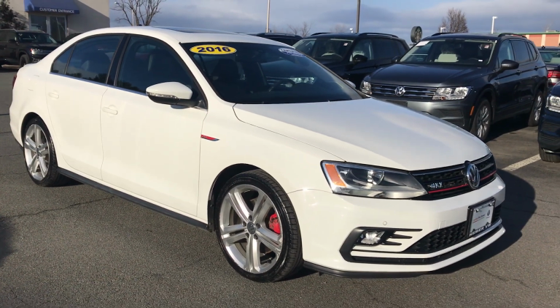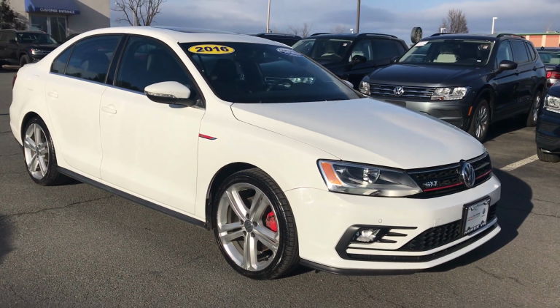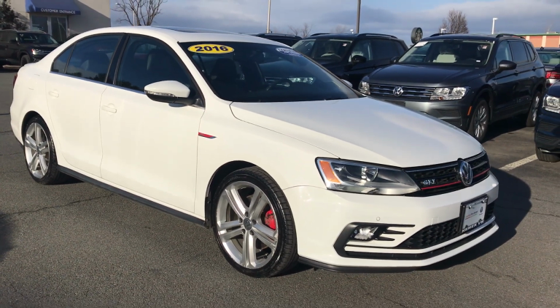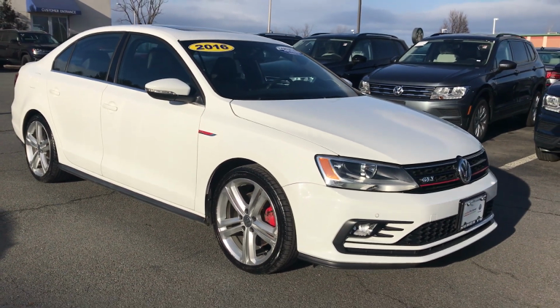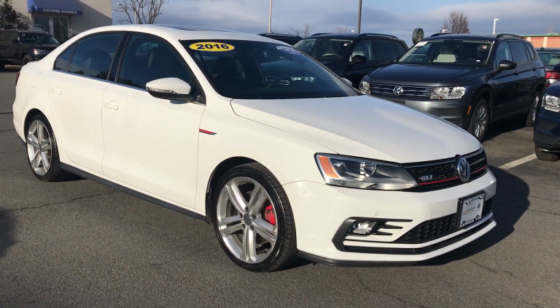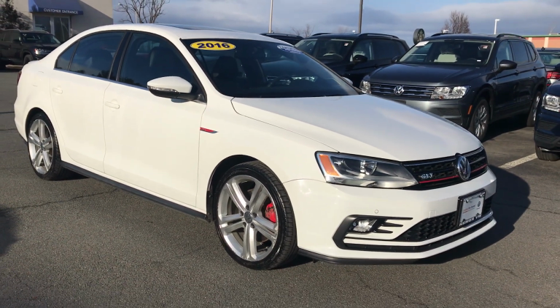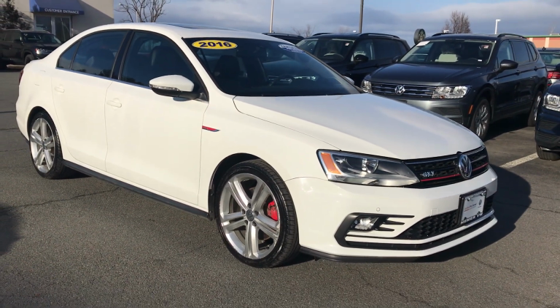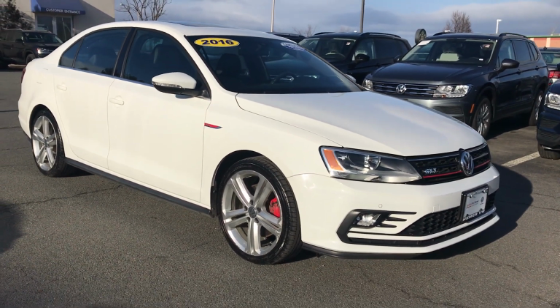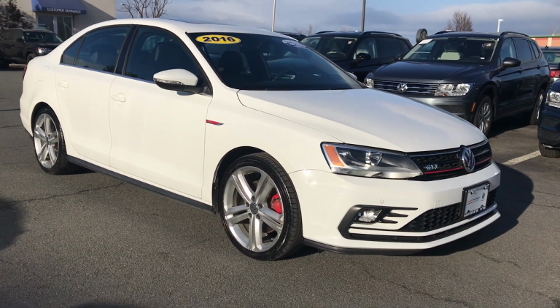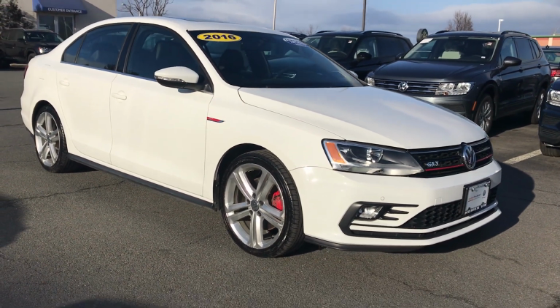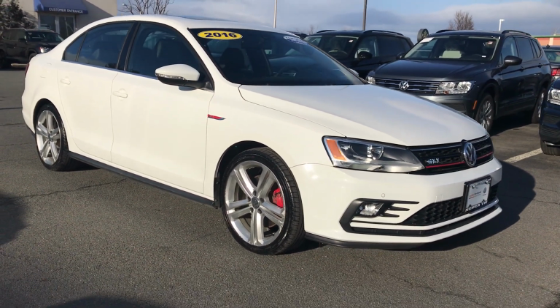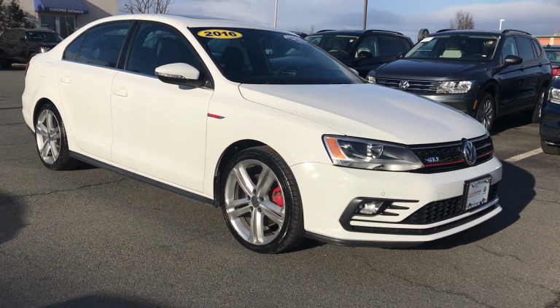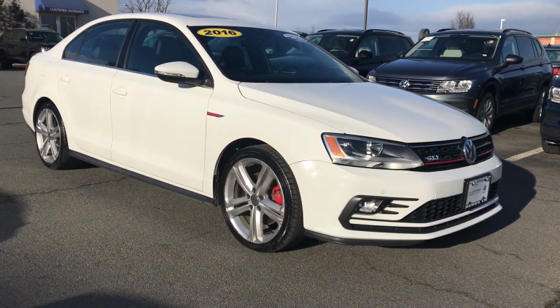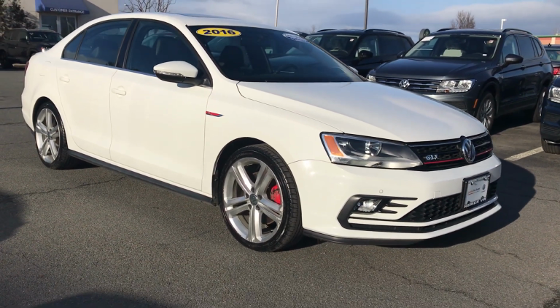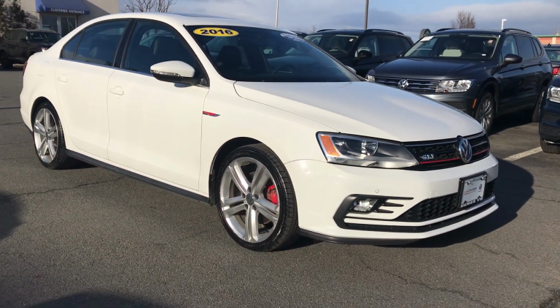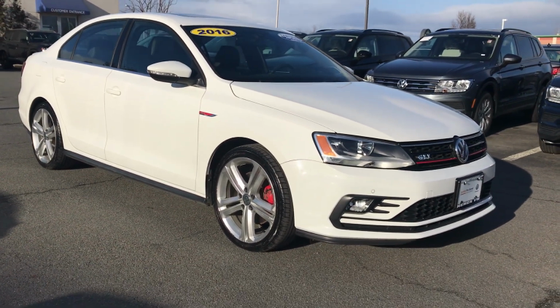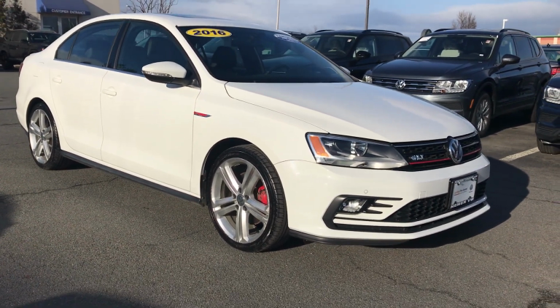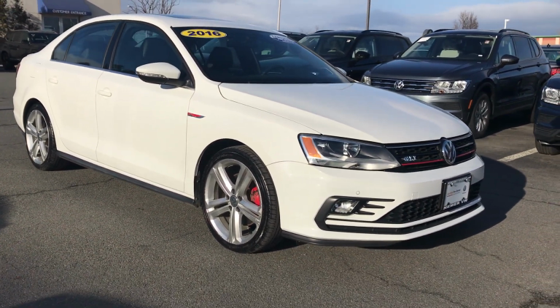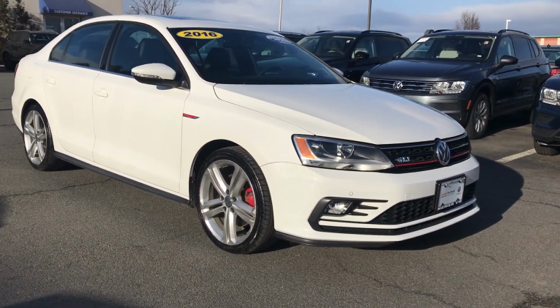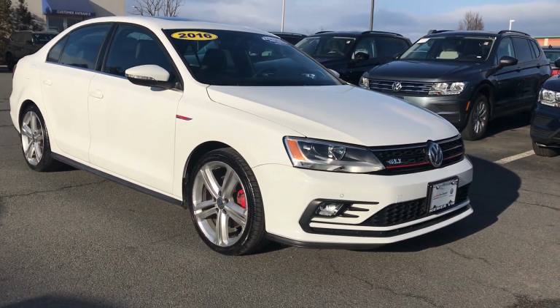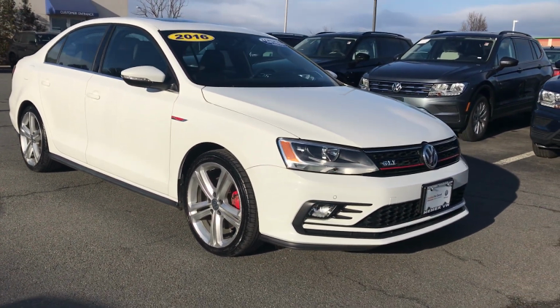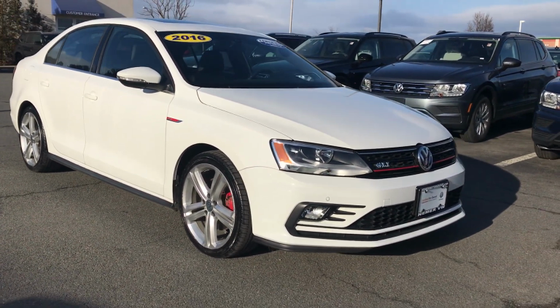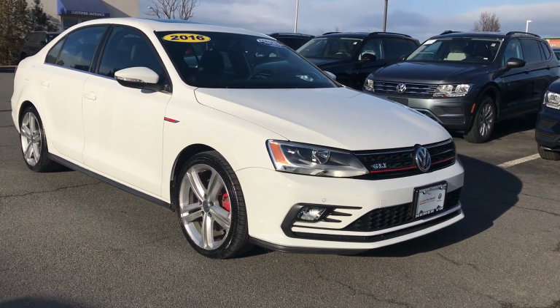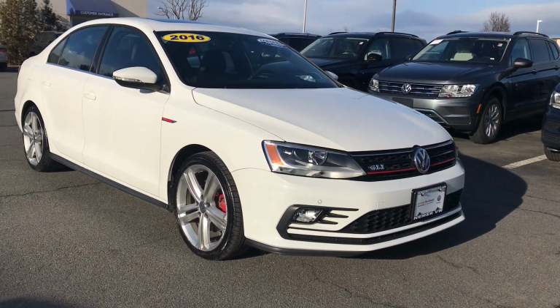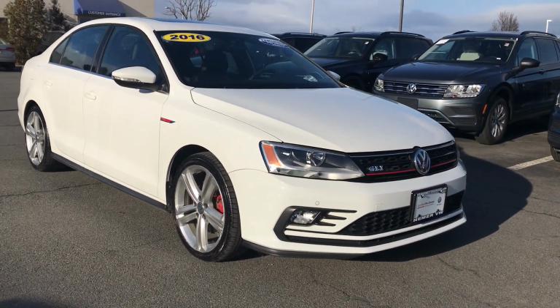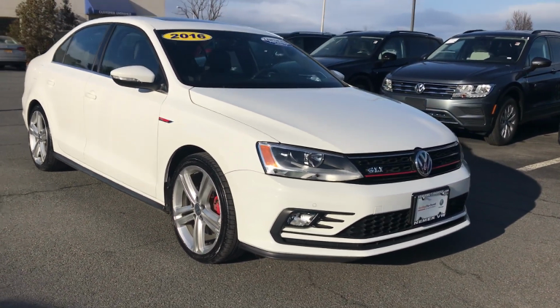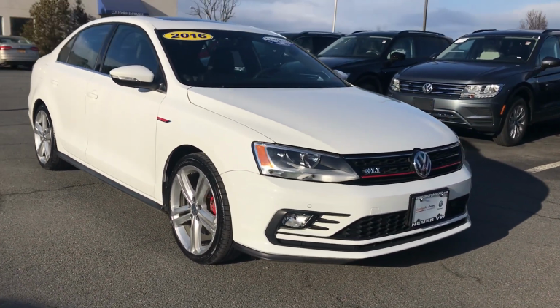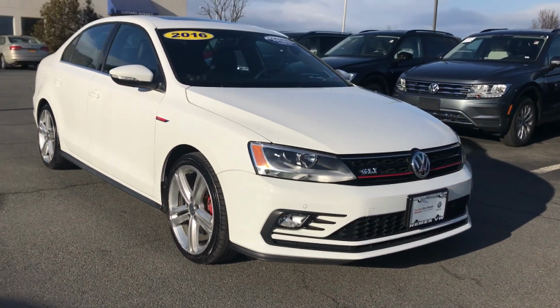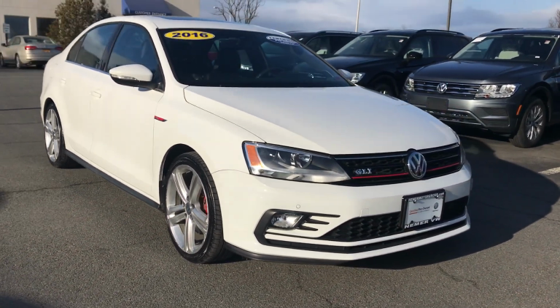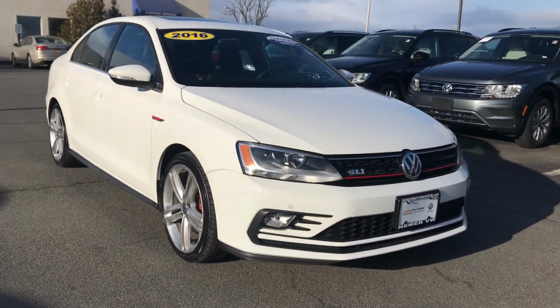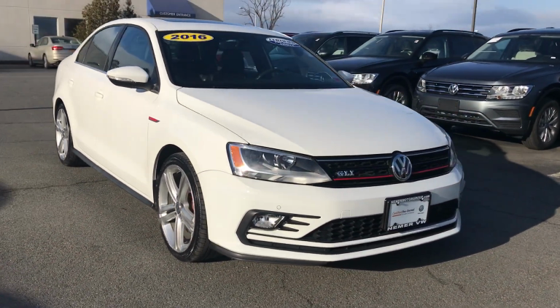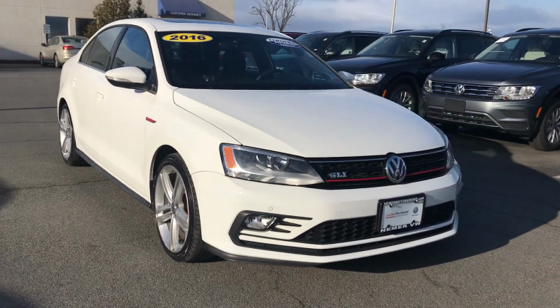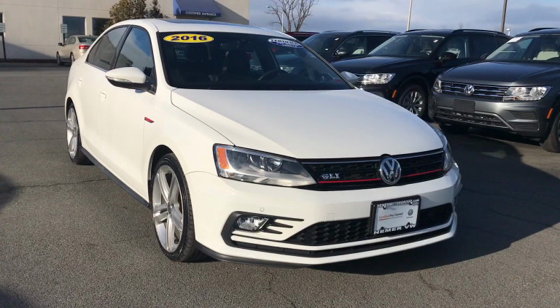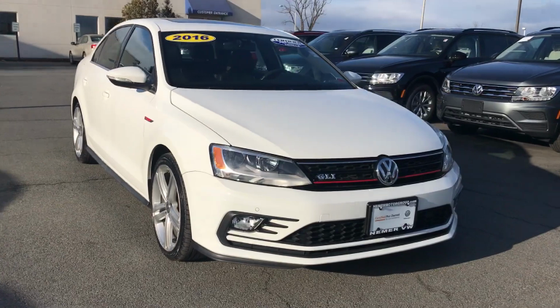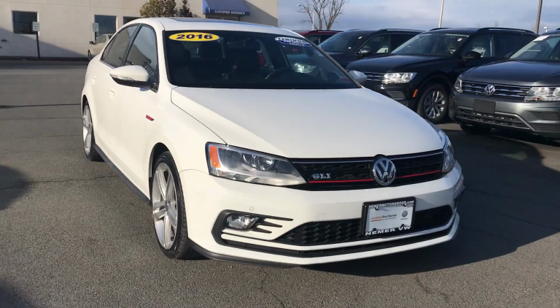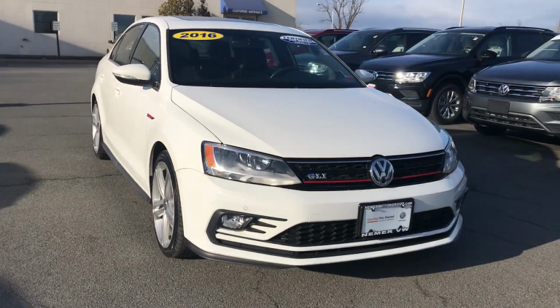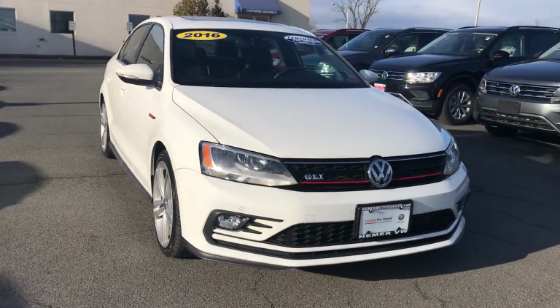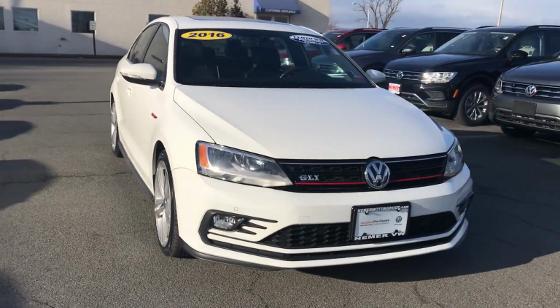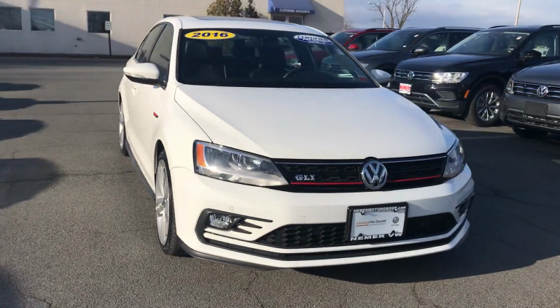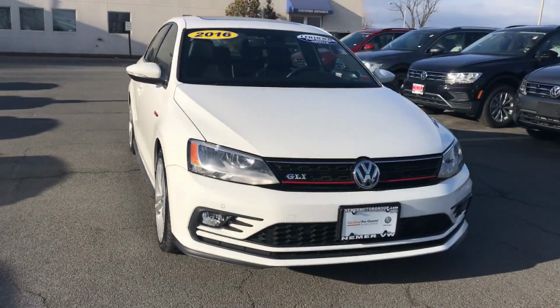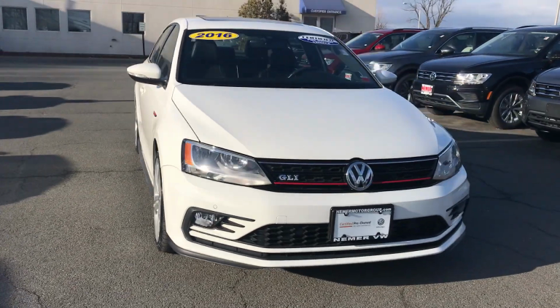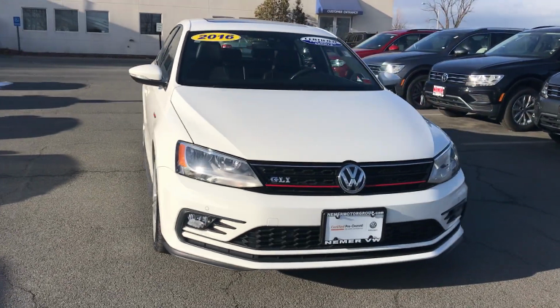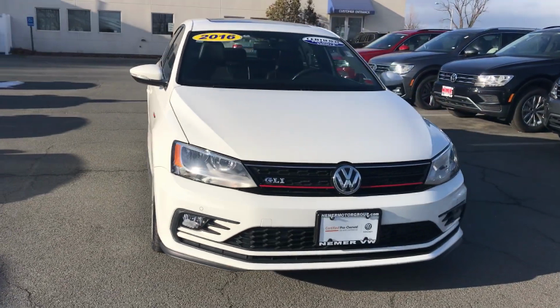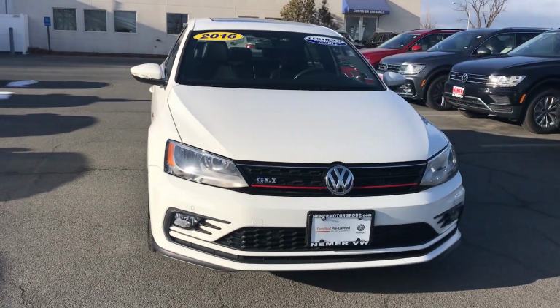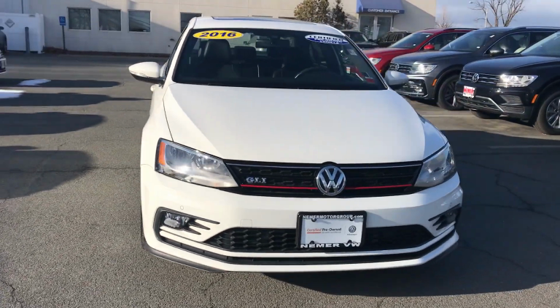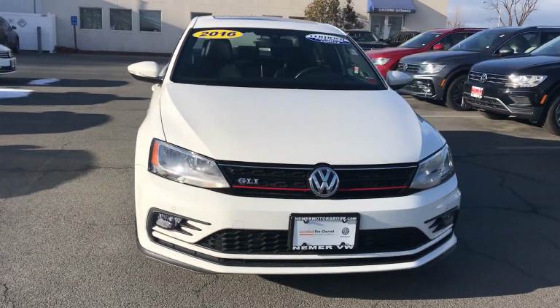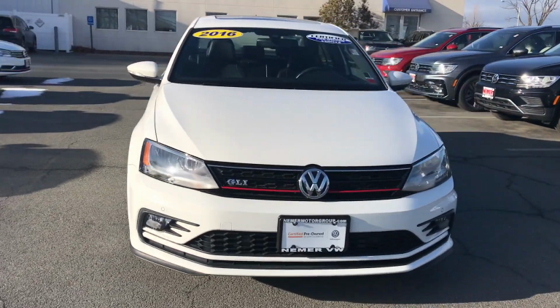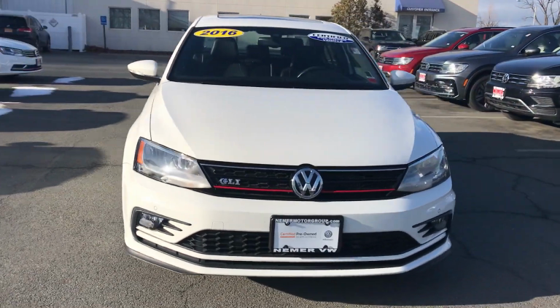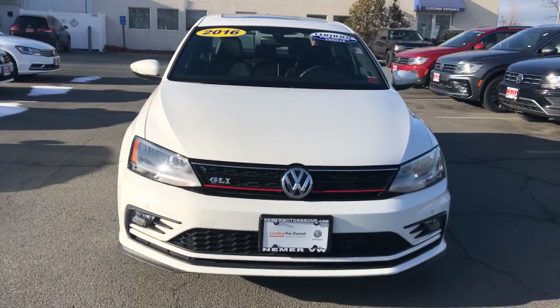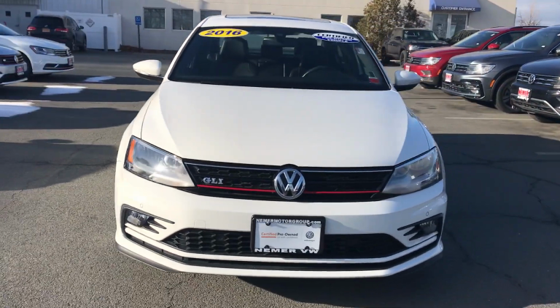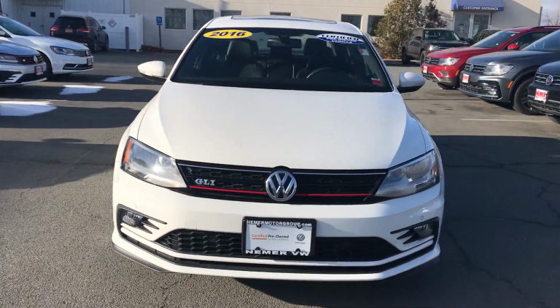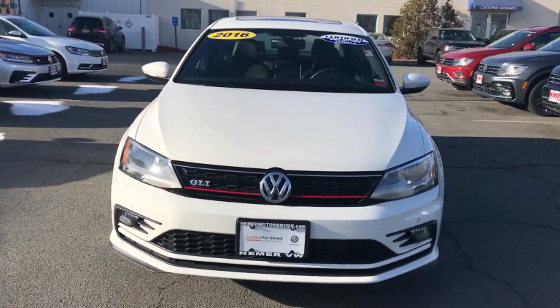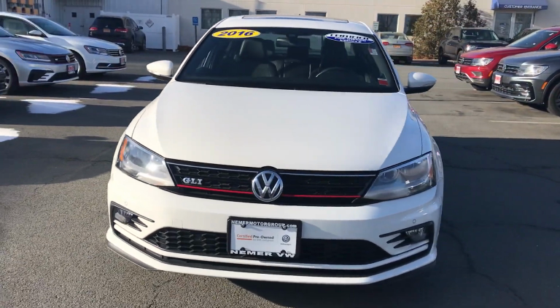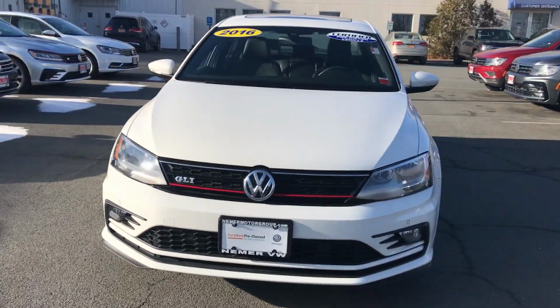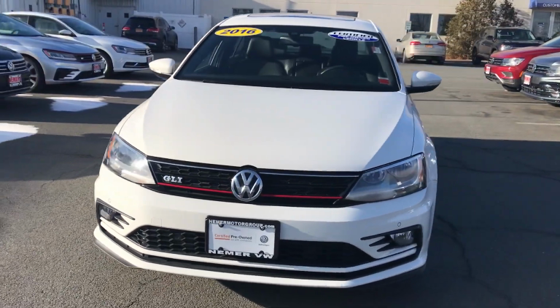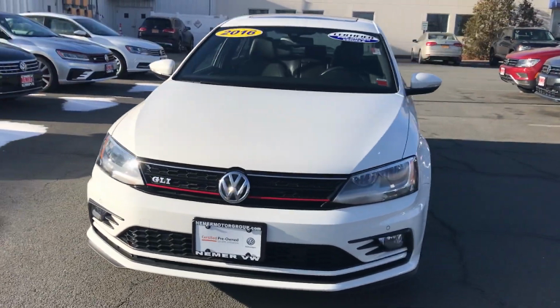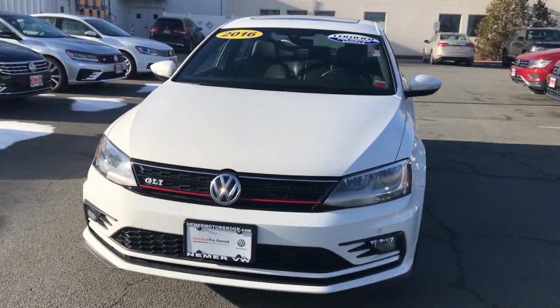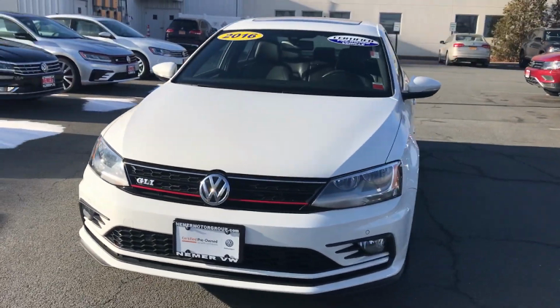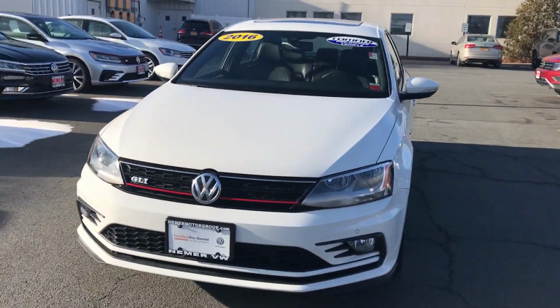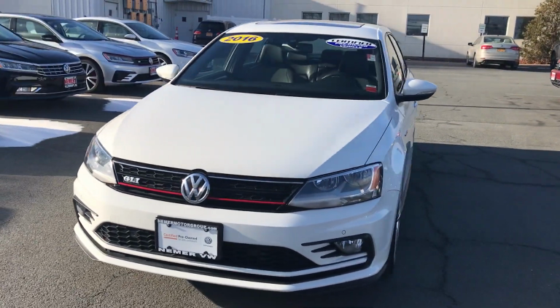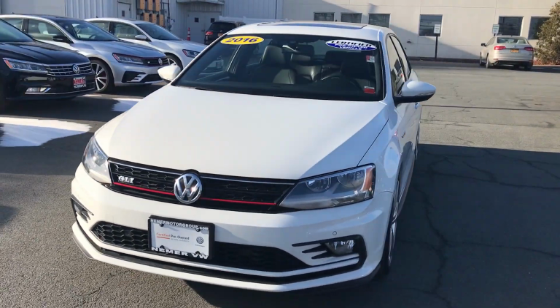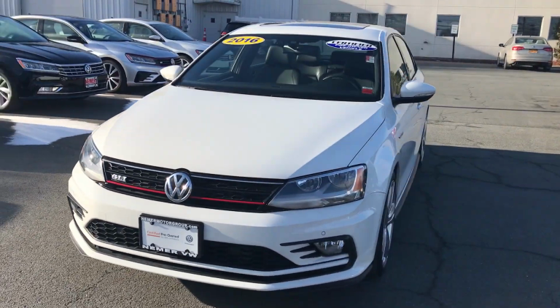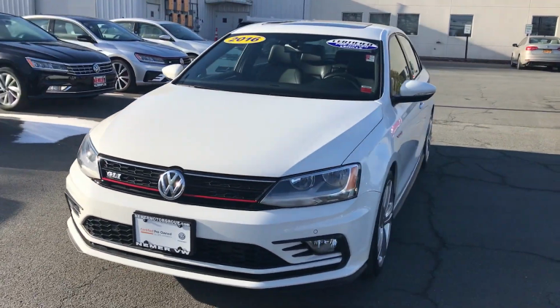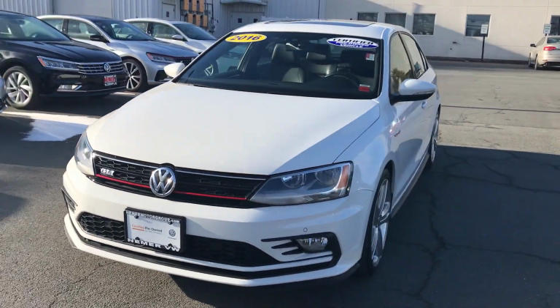Hey, it's Mike at Nemer Volkswagen in Latham. Remember, we're just off exit 6 of the Northway and we're your certified pre-owned Volkswagen headquarters.